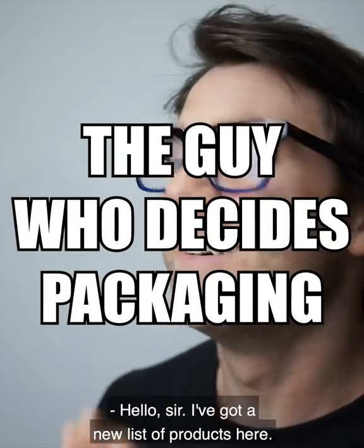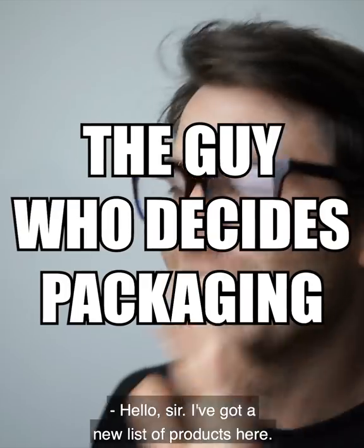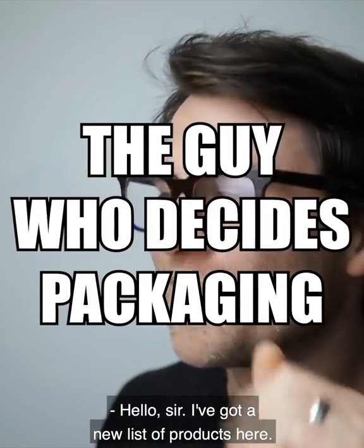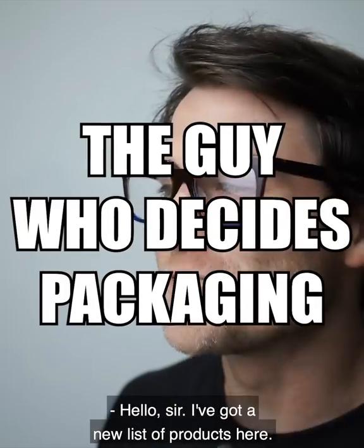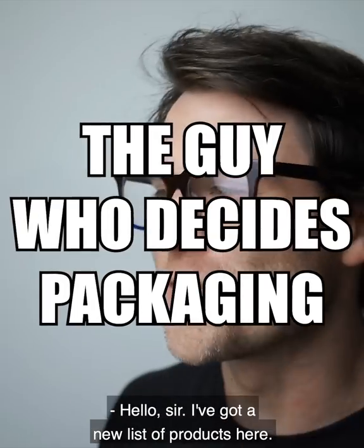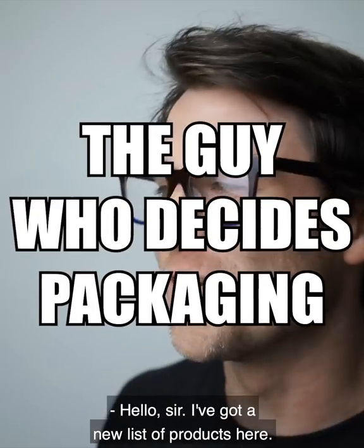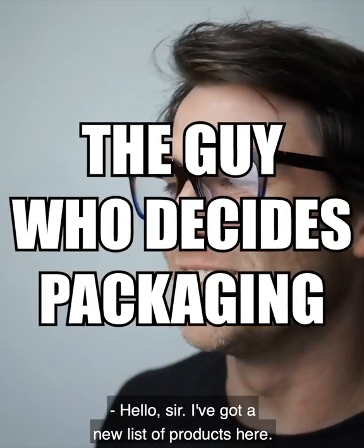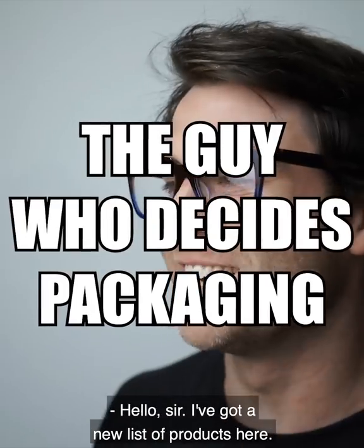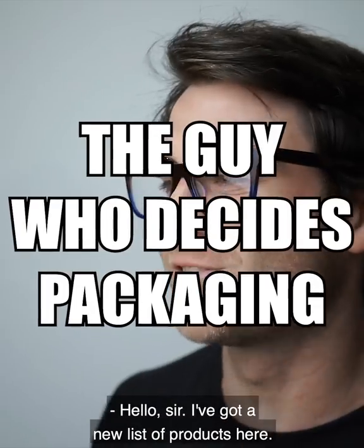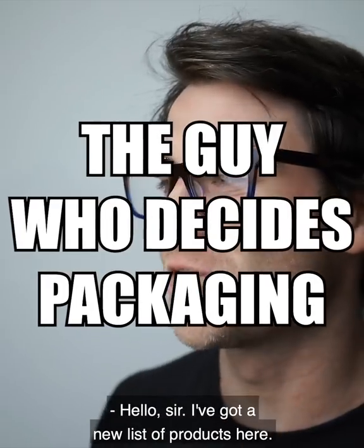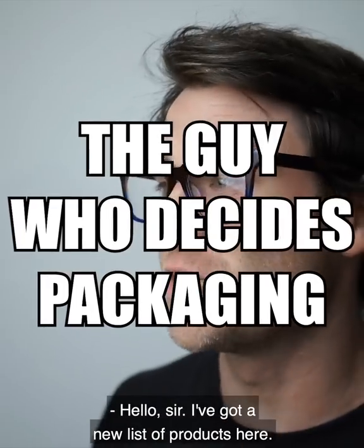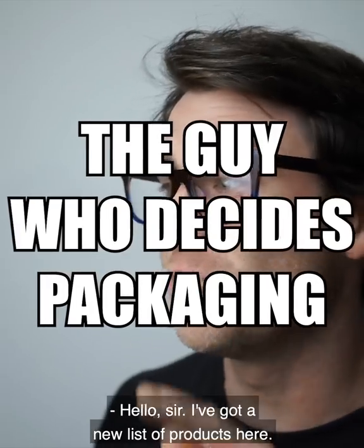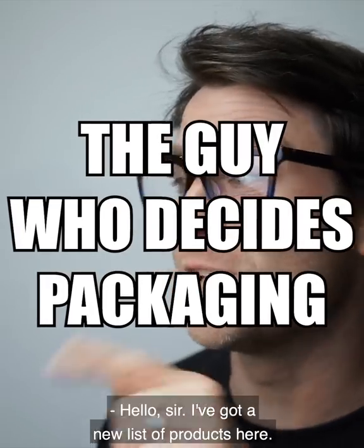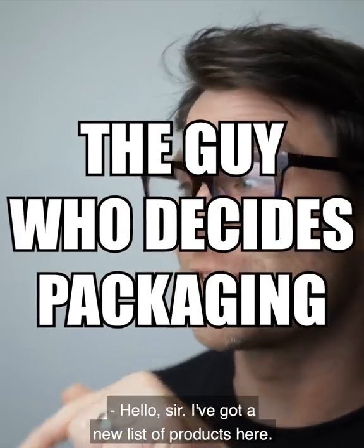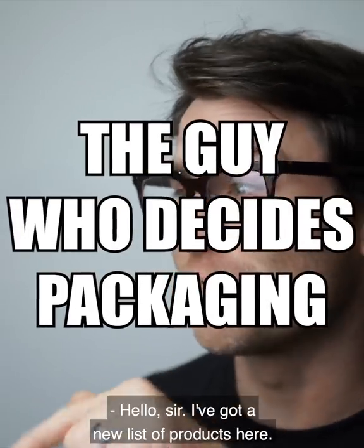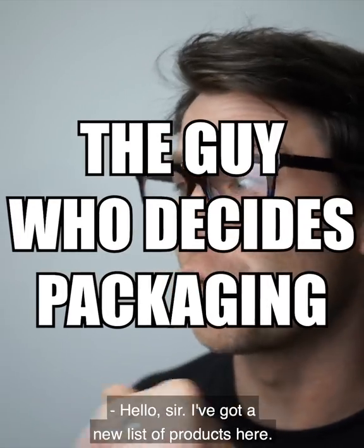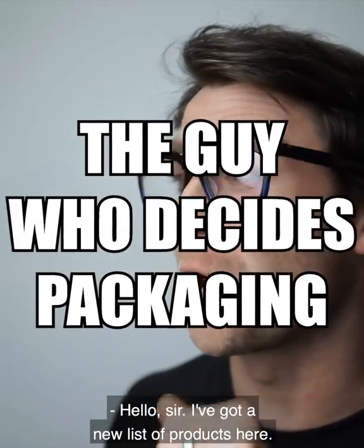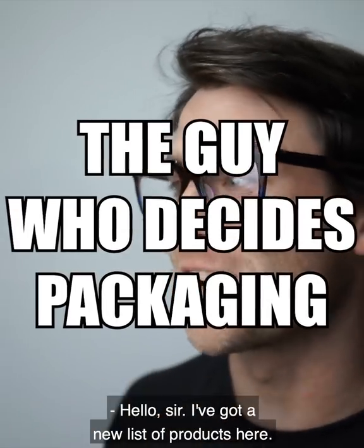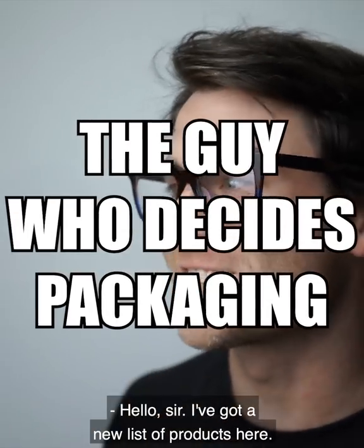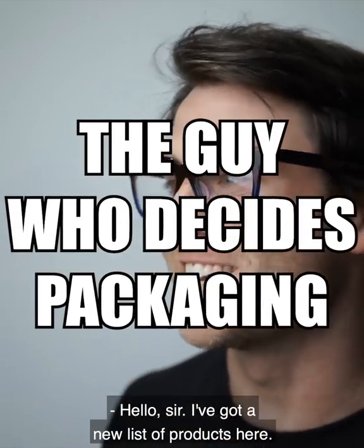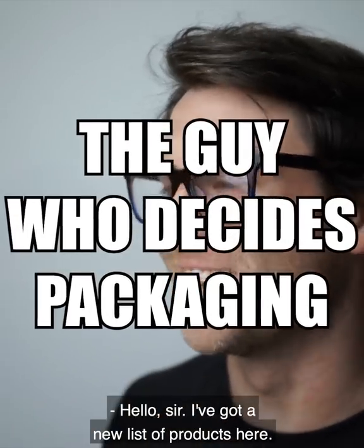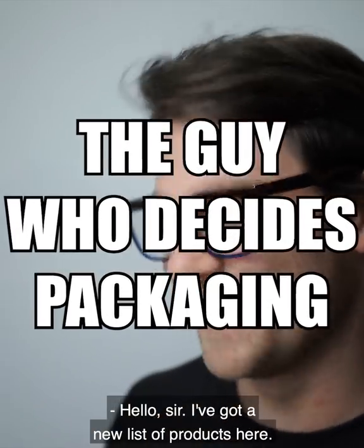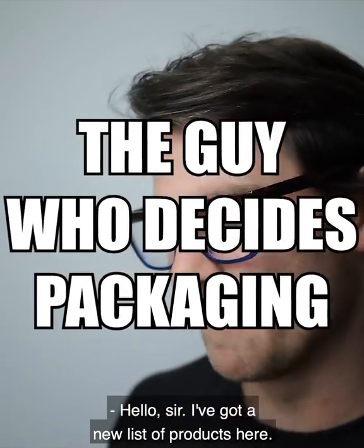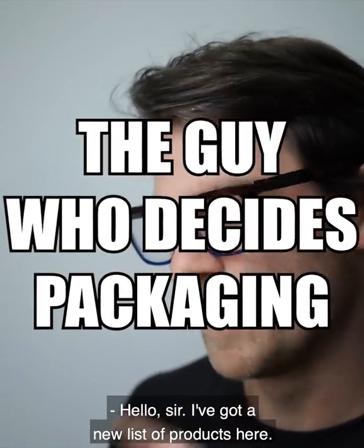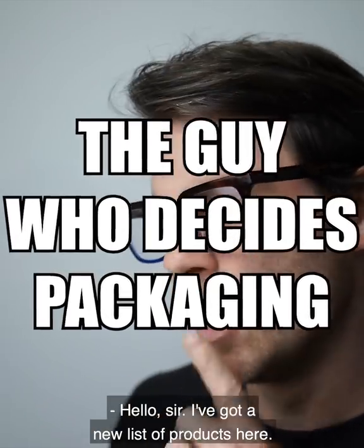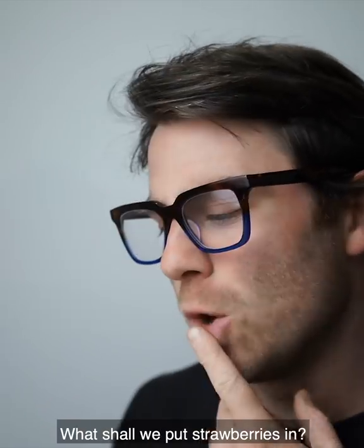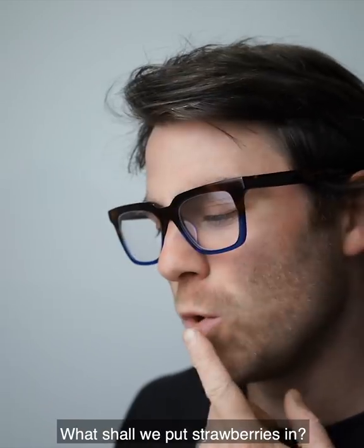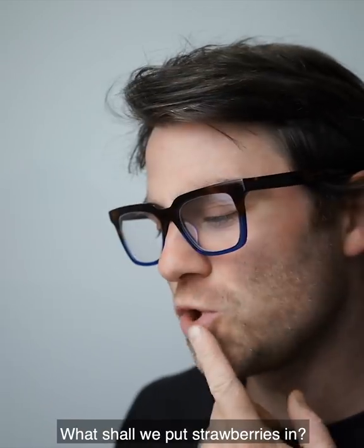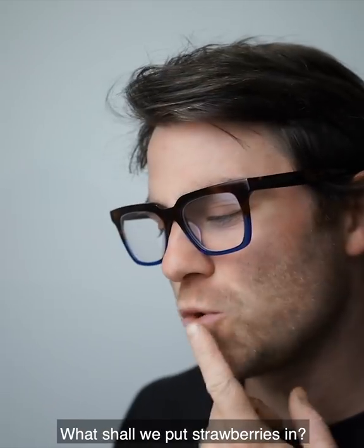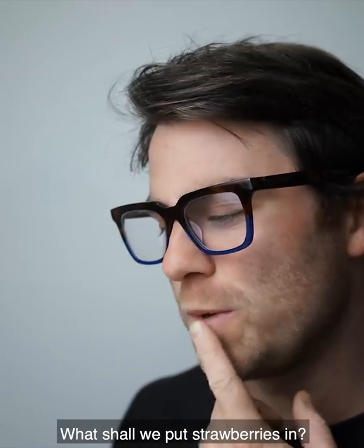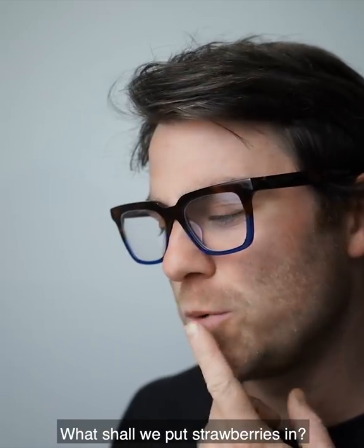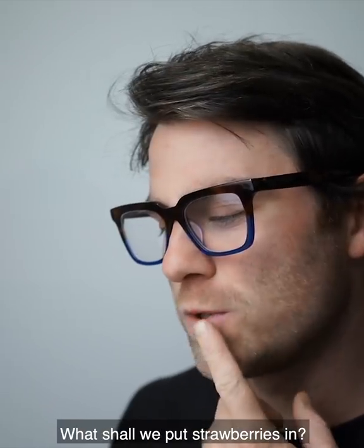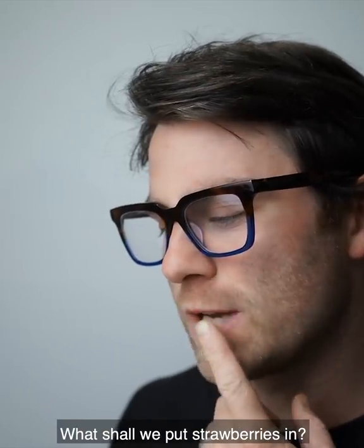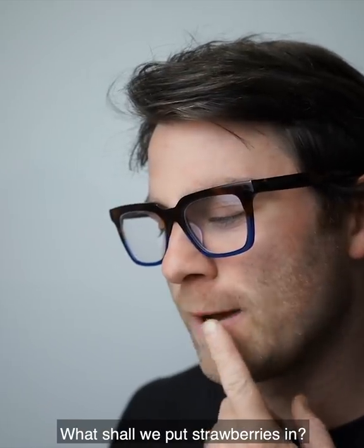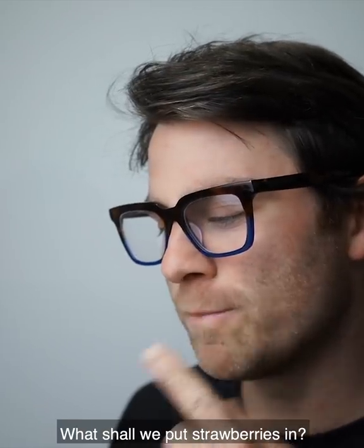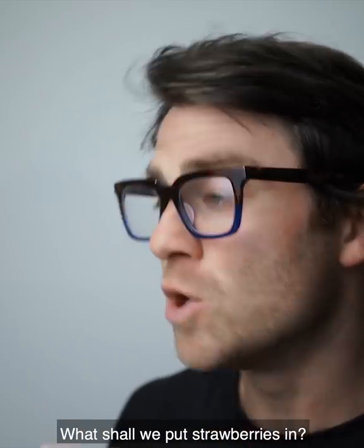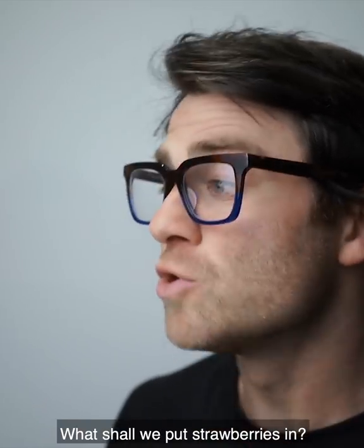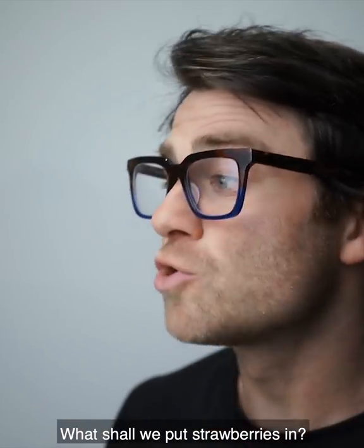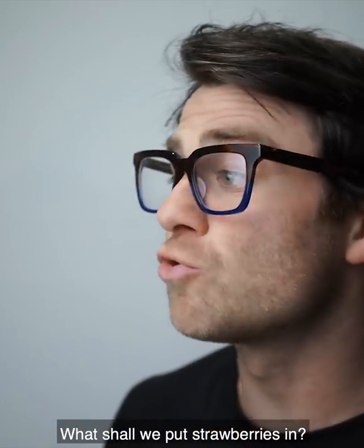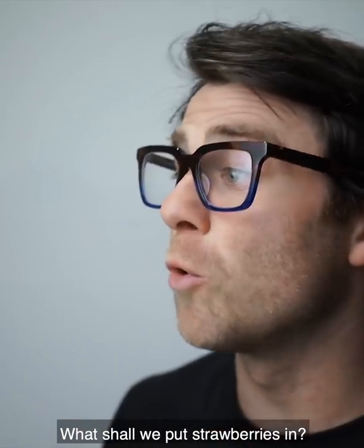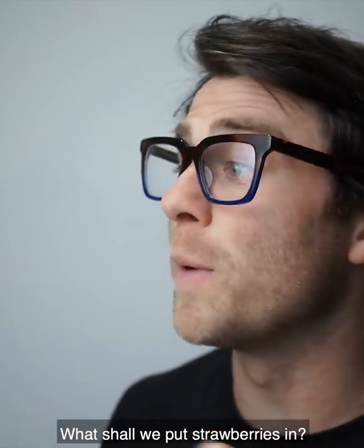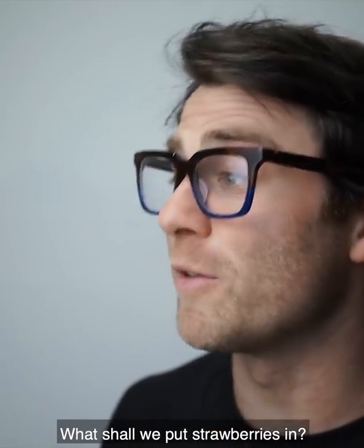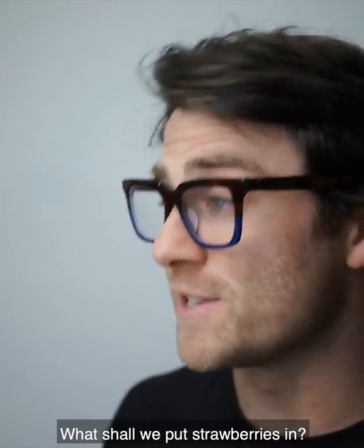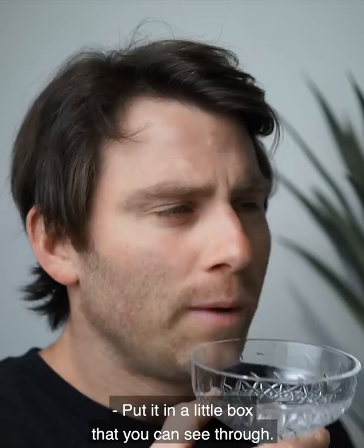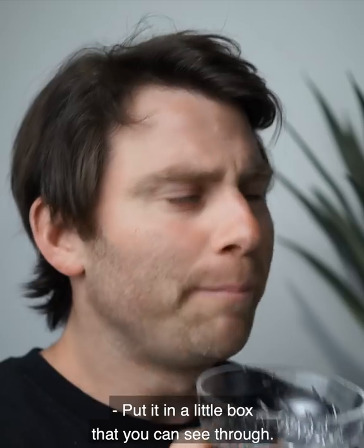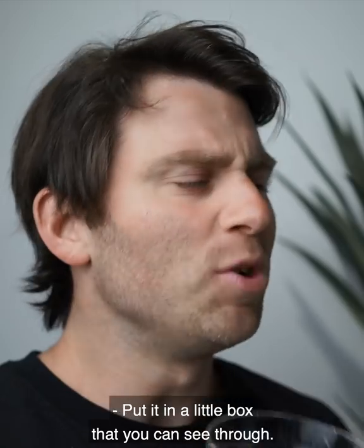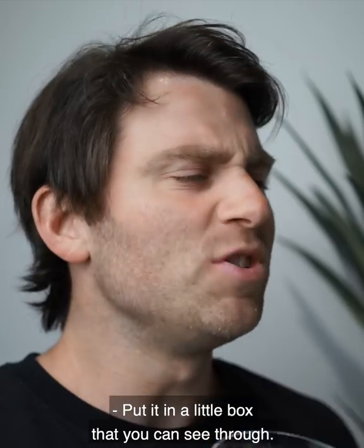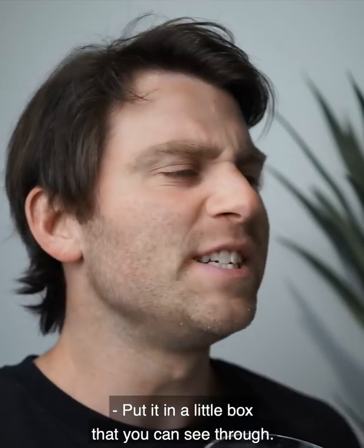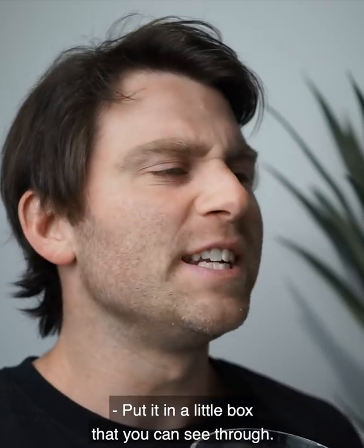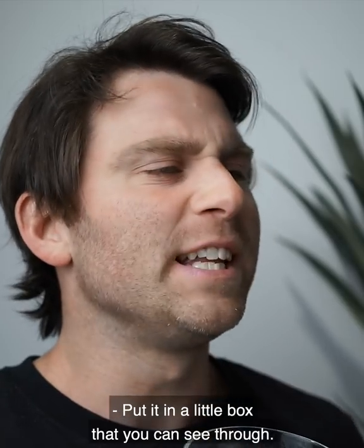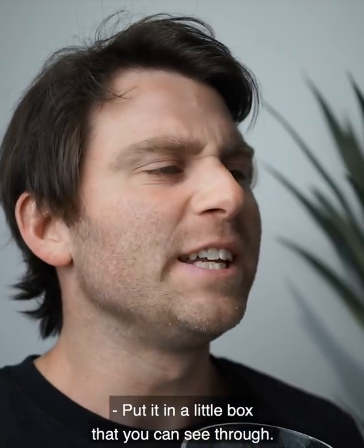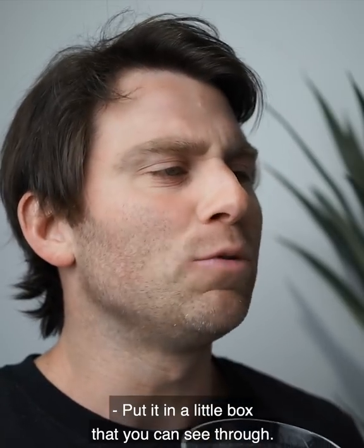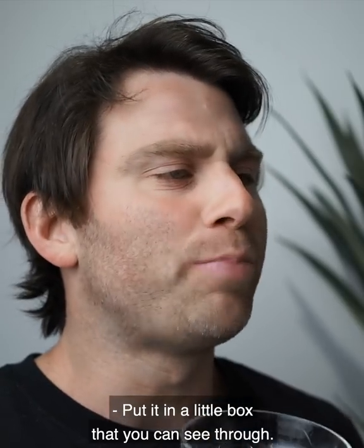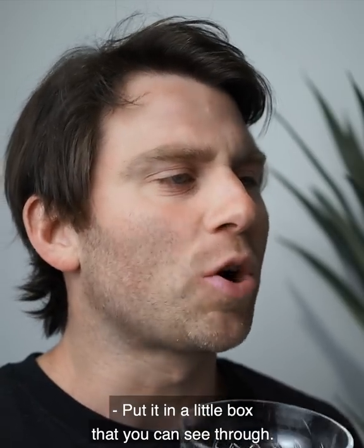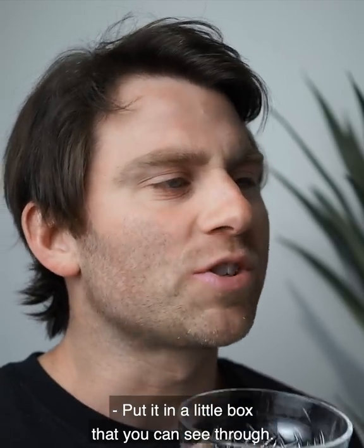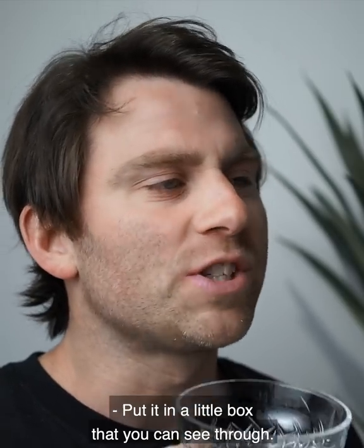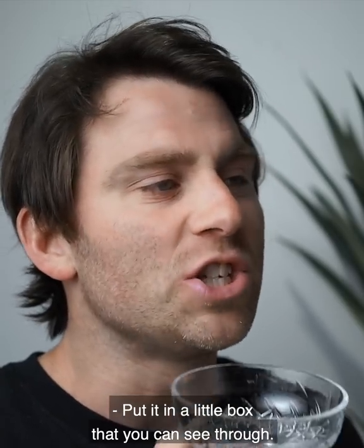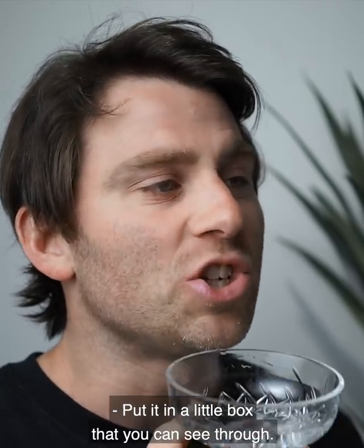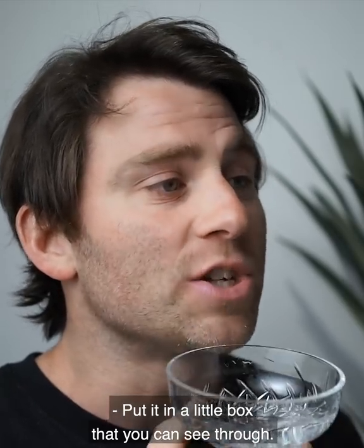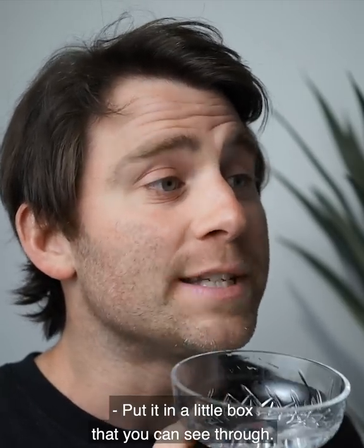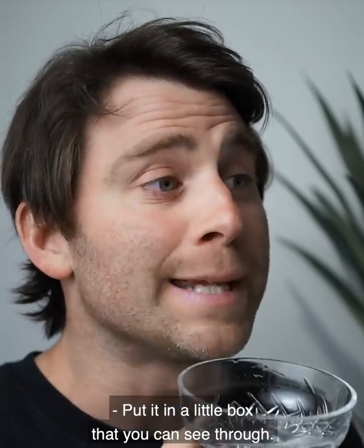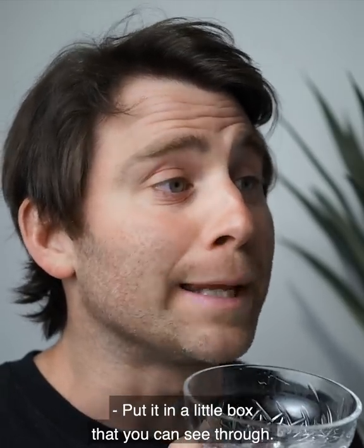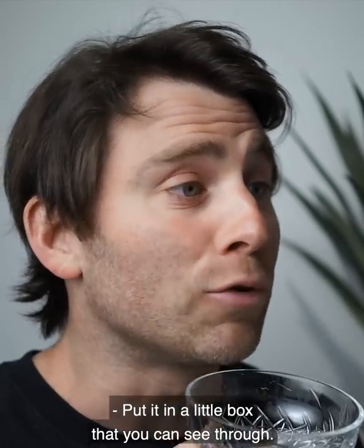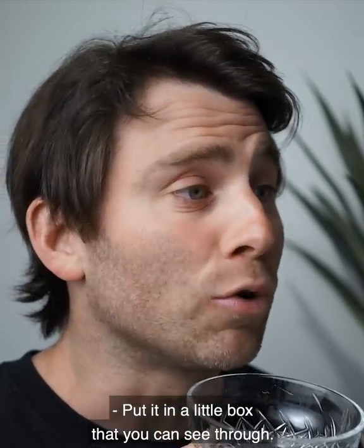Hello, sir. I've got a new list of products here. What should we put strawberries in? Put them in a little box that you can see through.